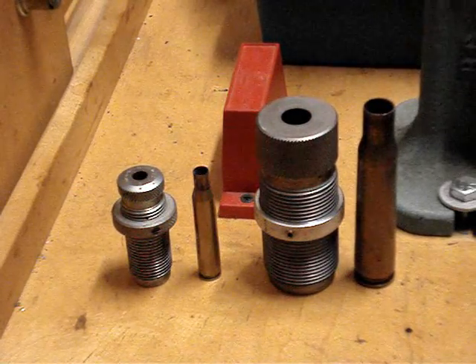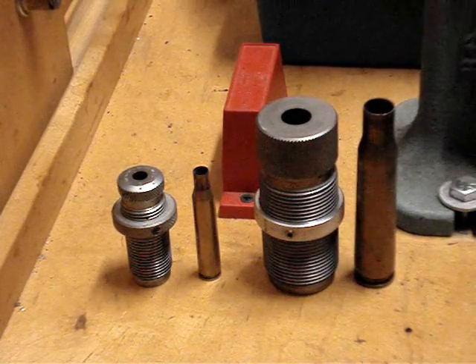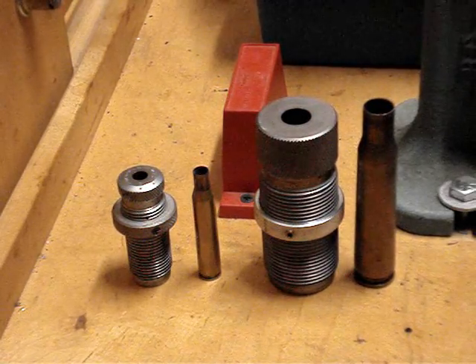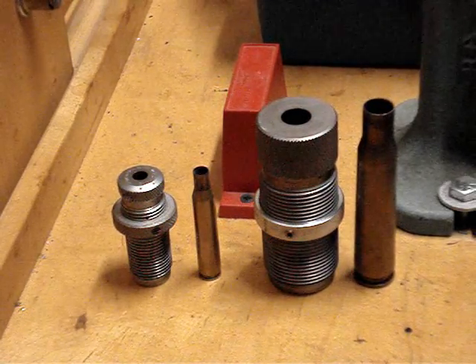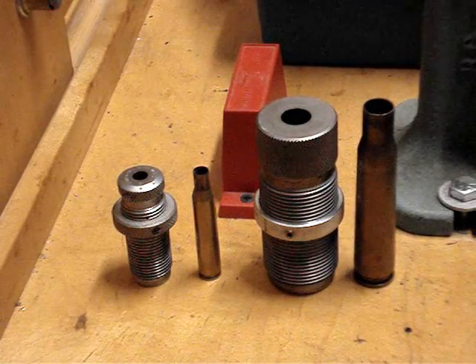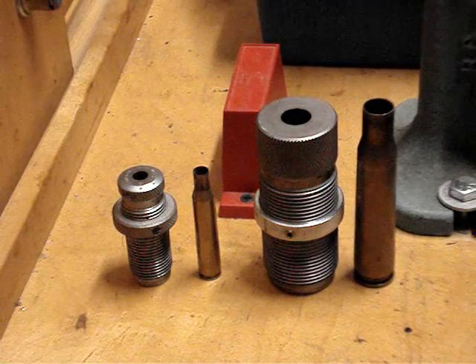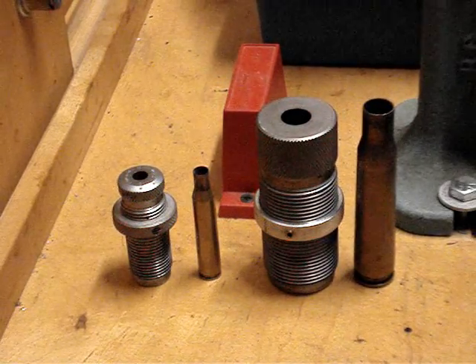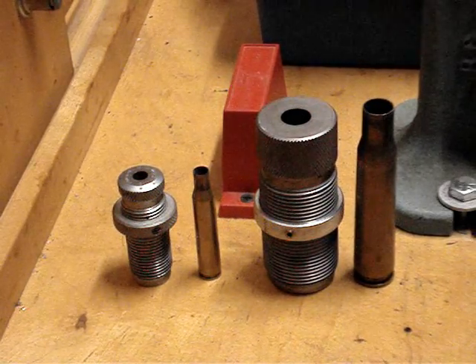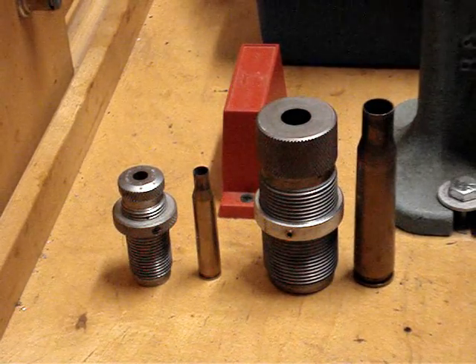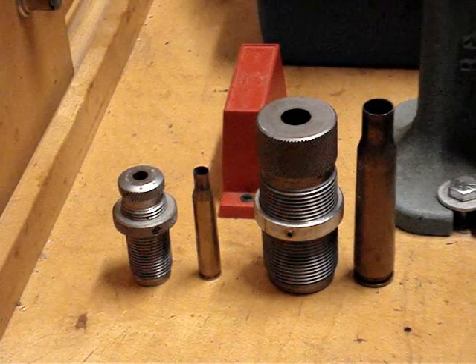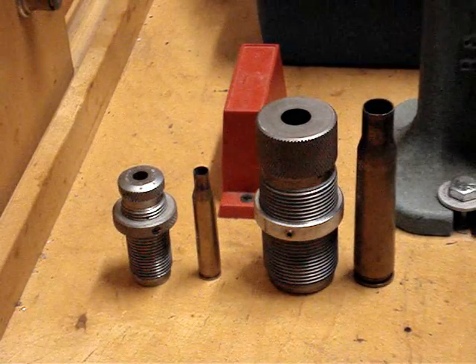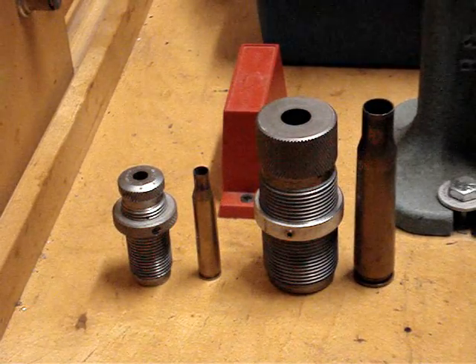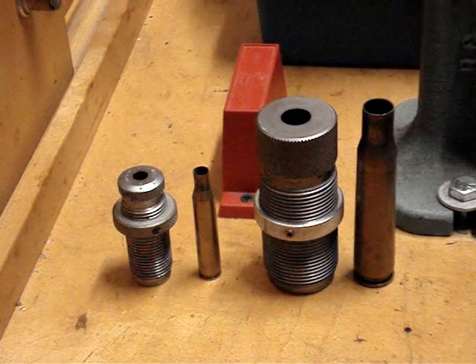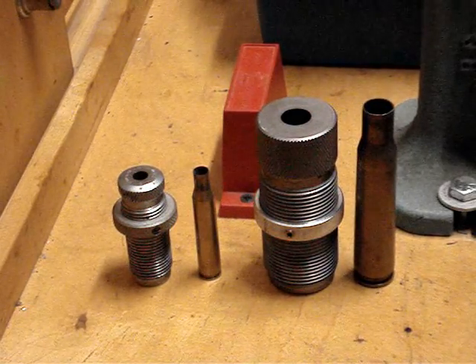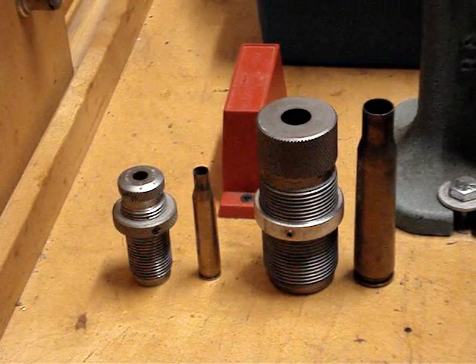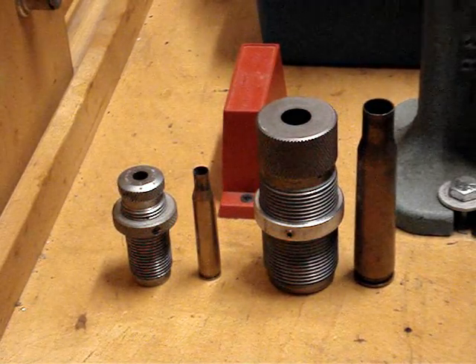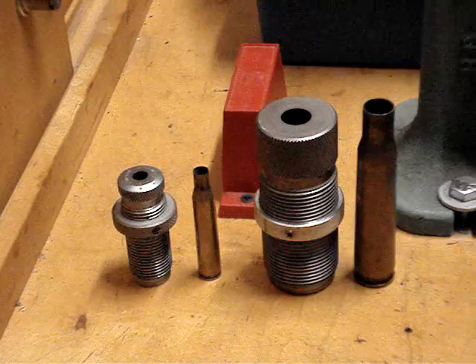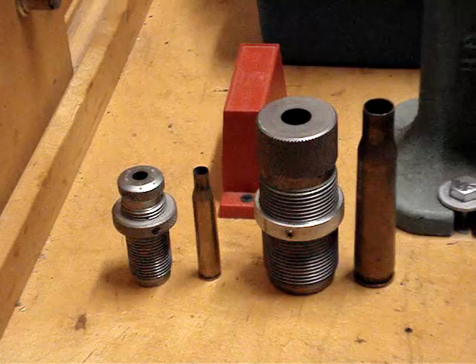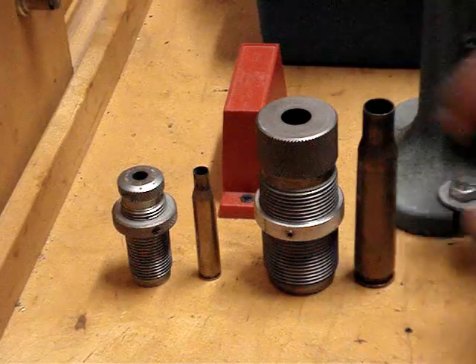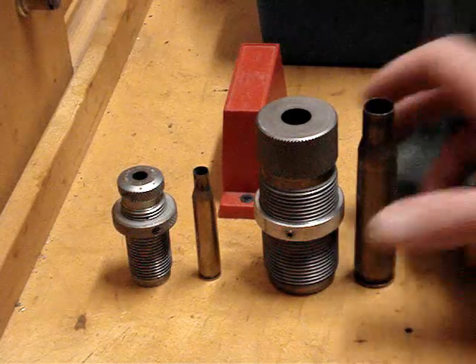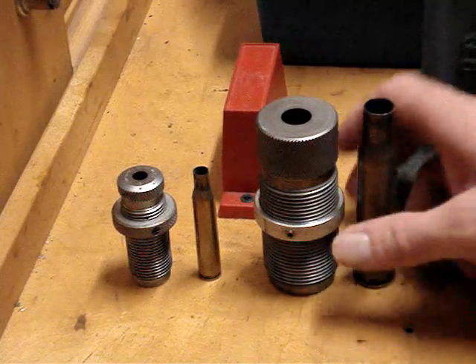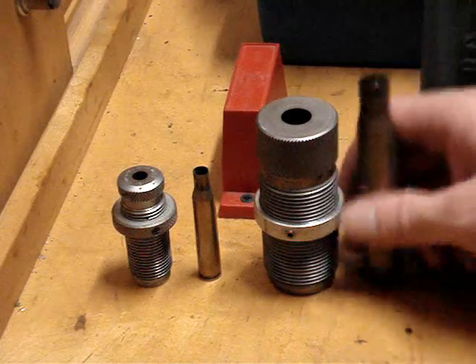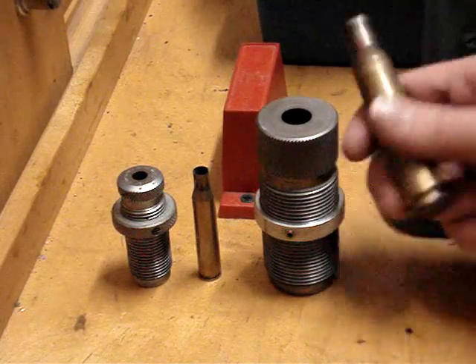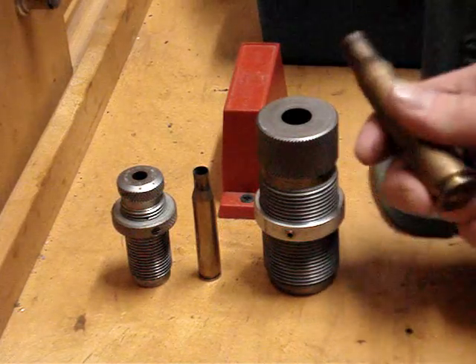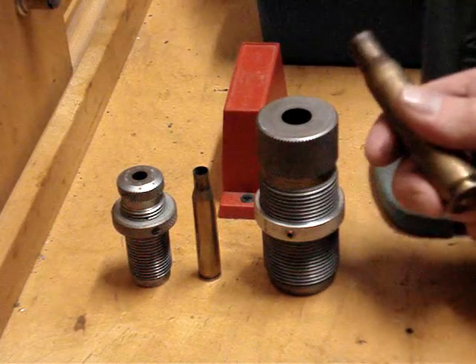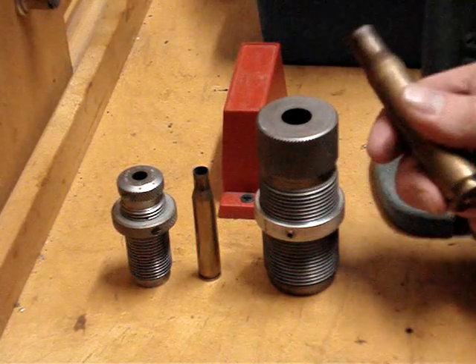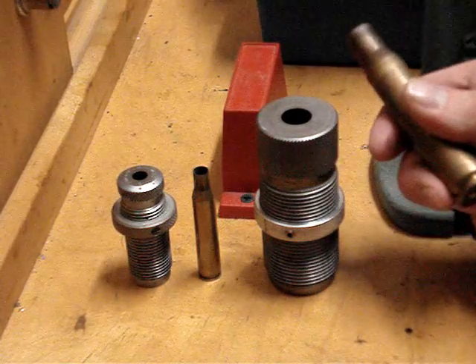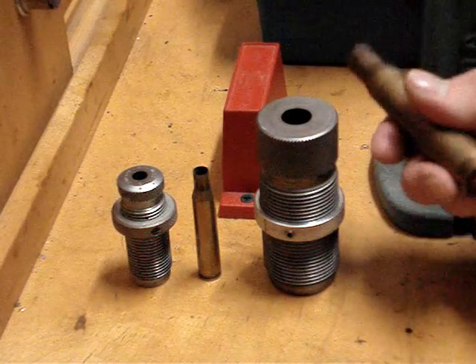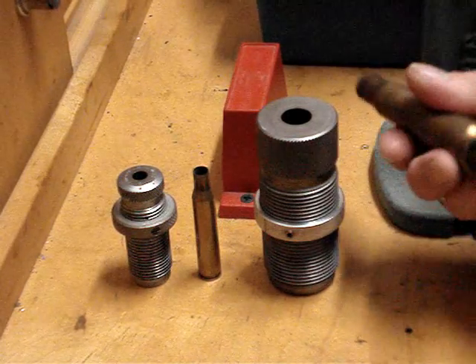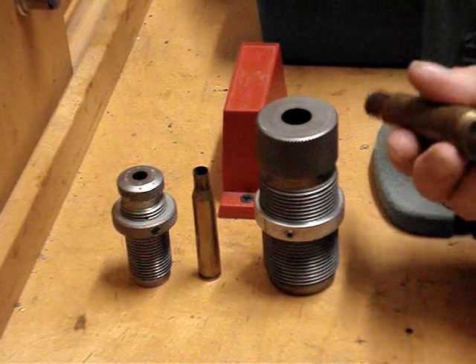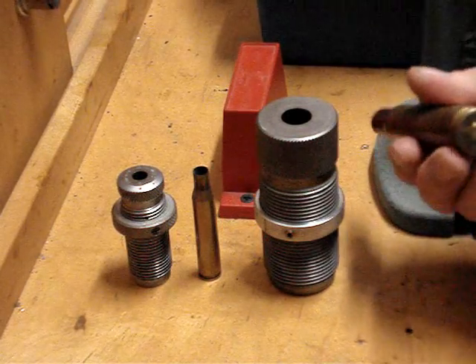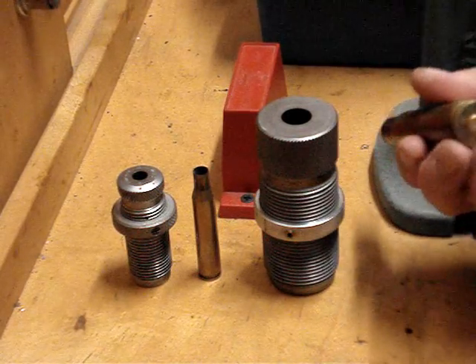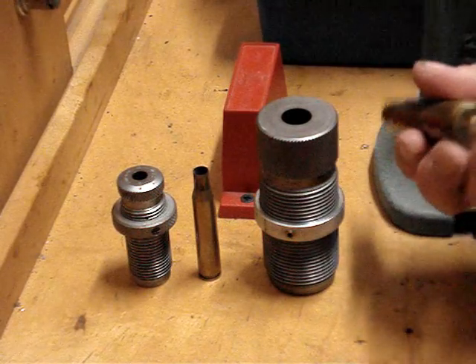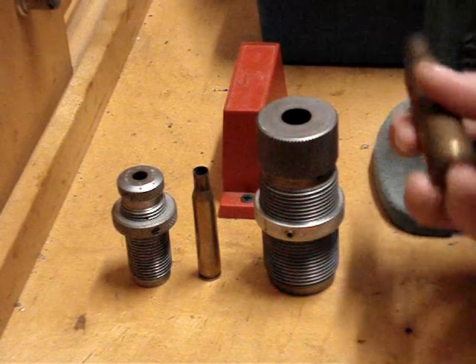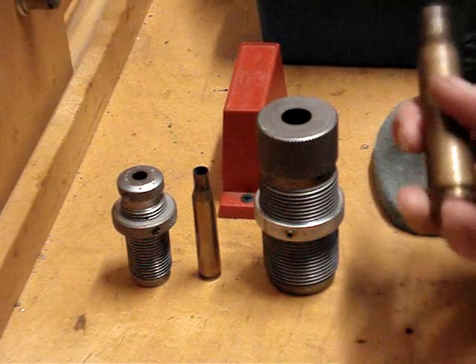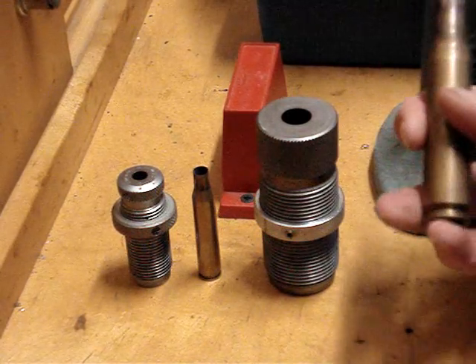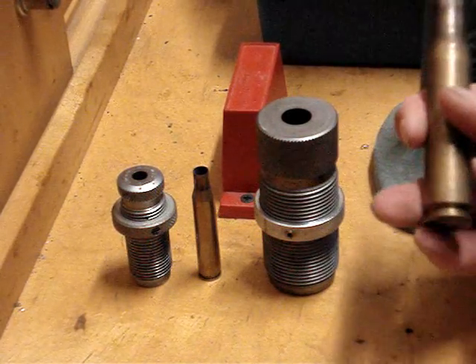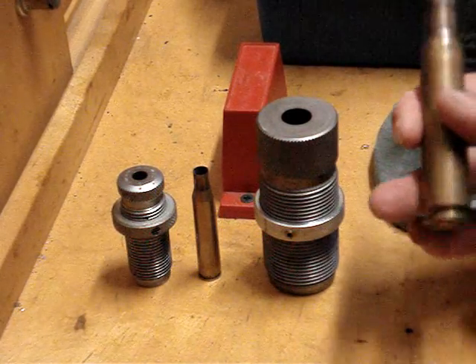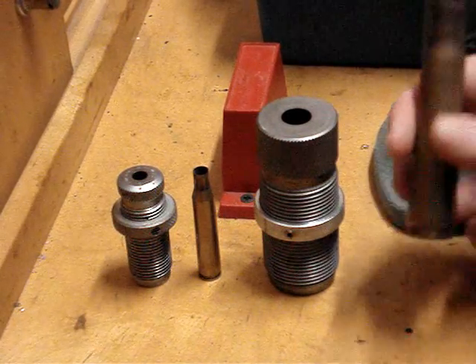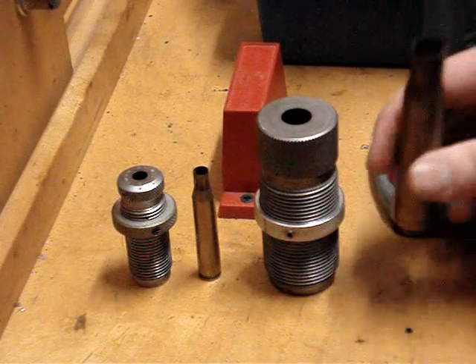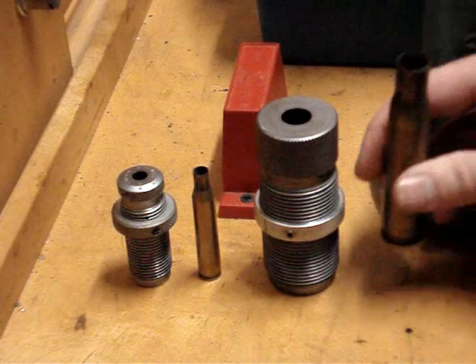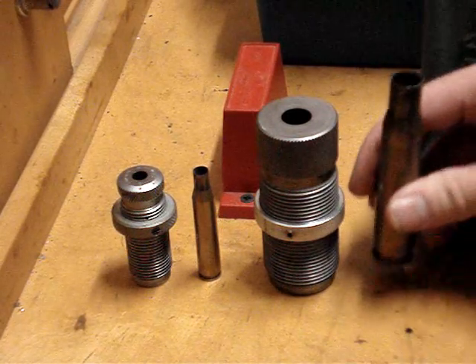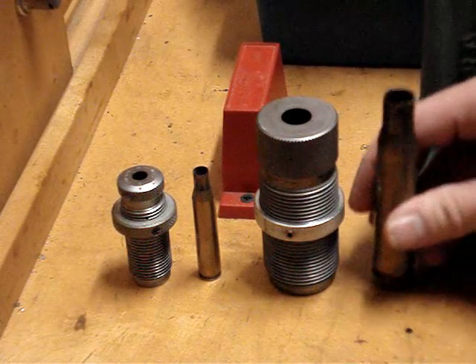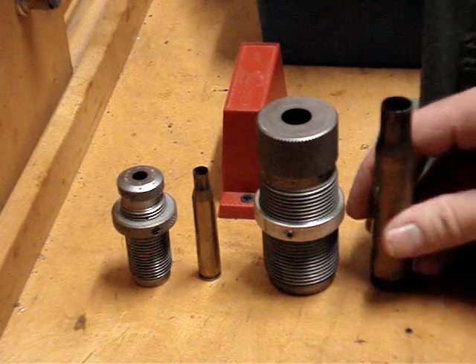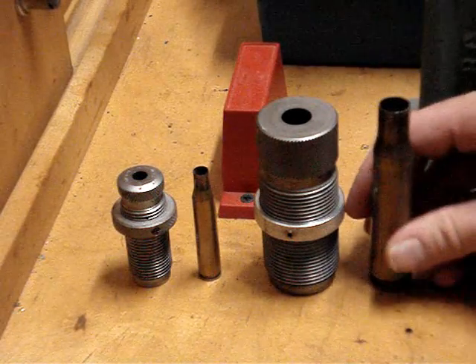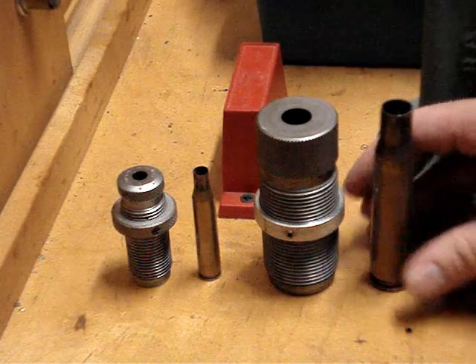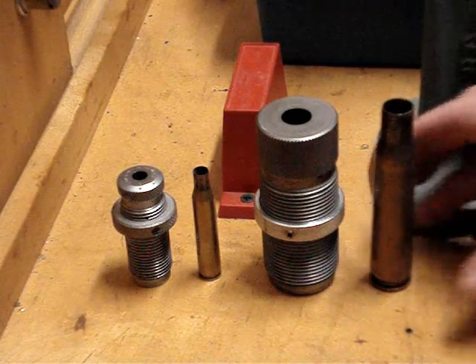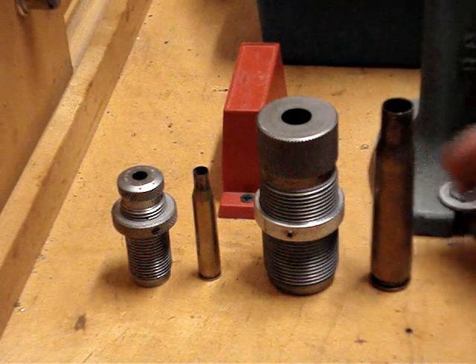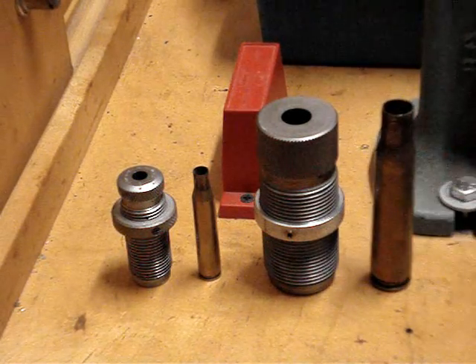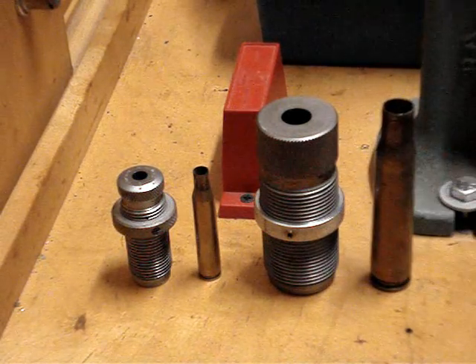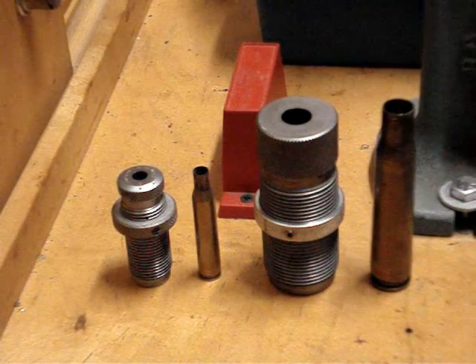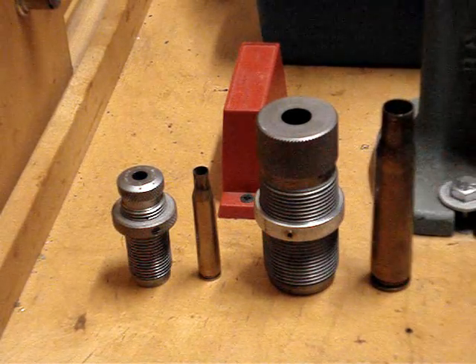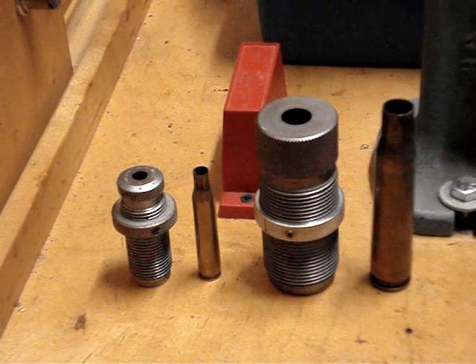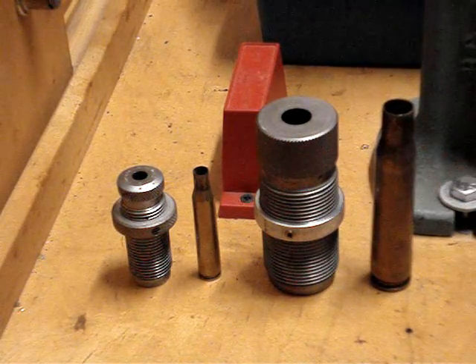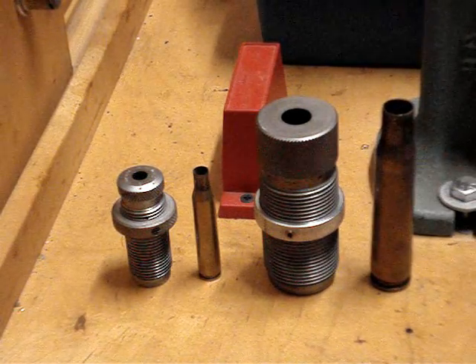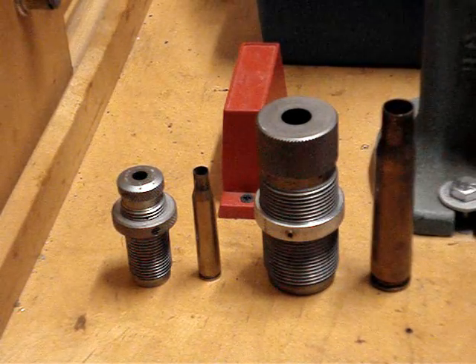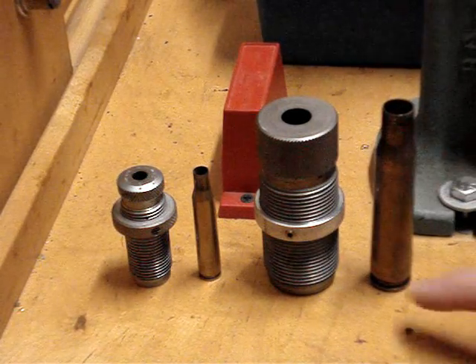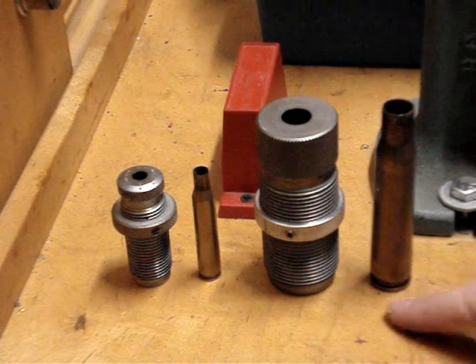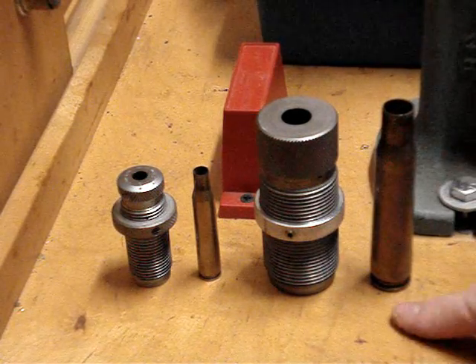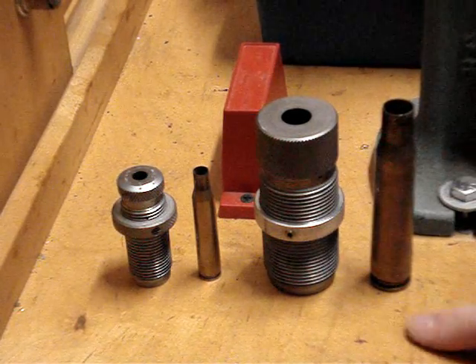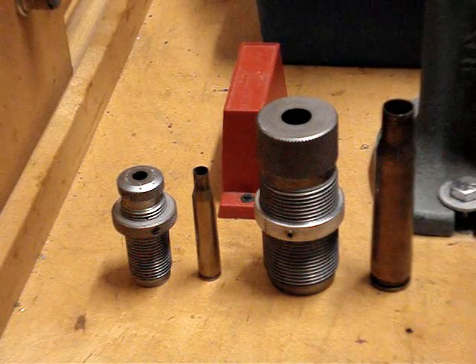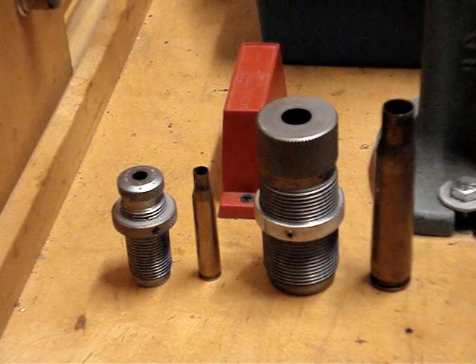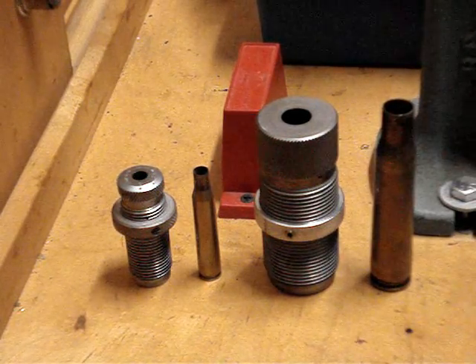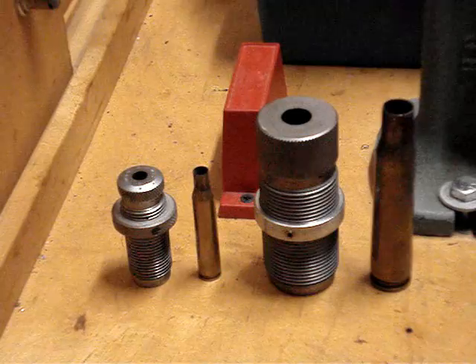They both work the same. However, we are going to delve into the .50 caliber here pretty soon, so I want to get you guys ready.